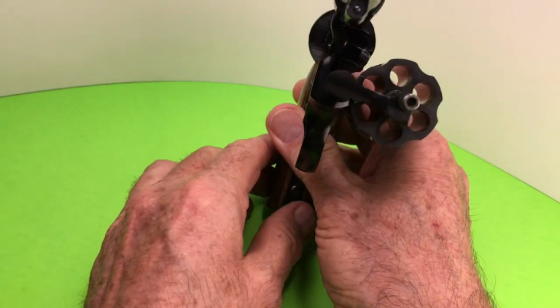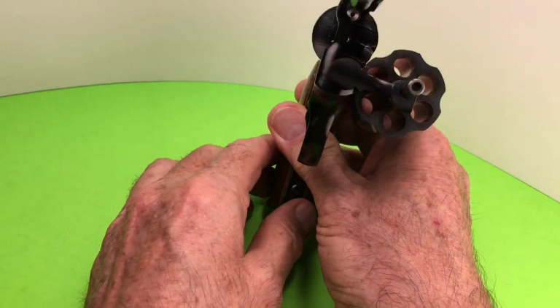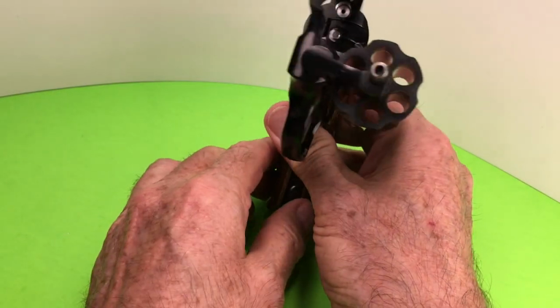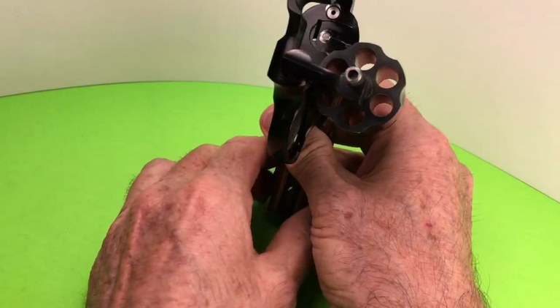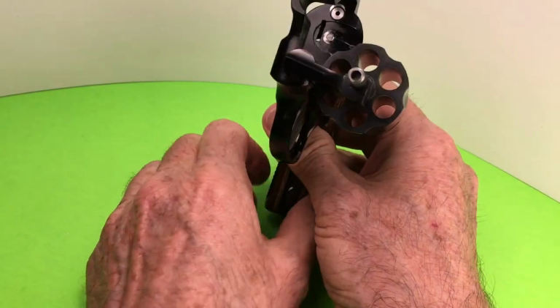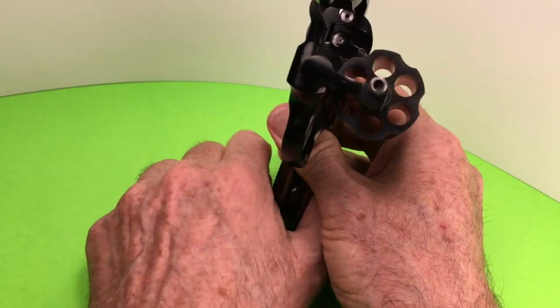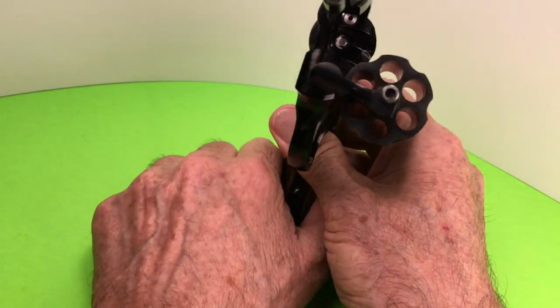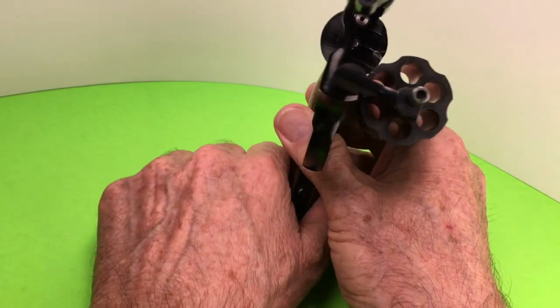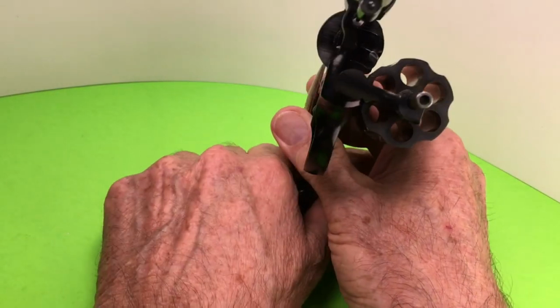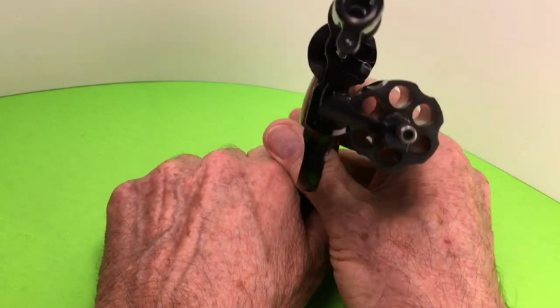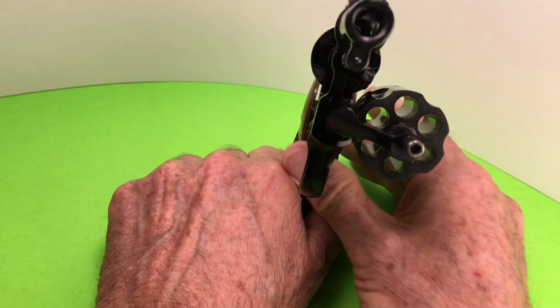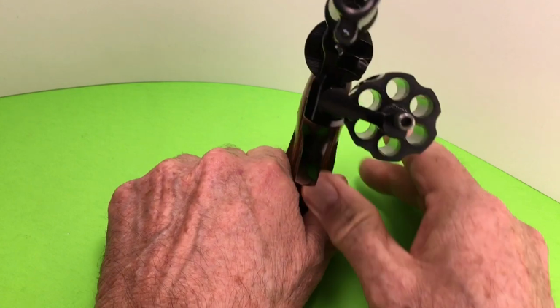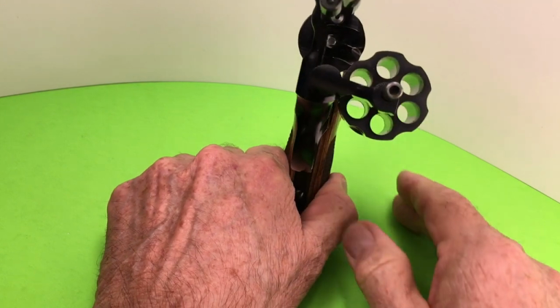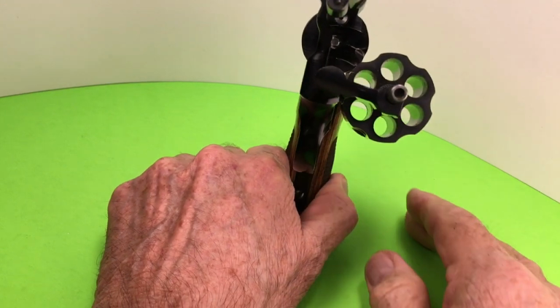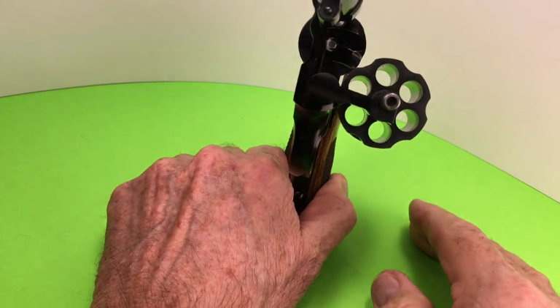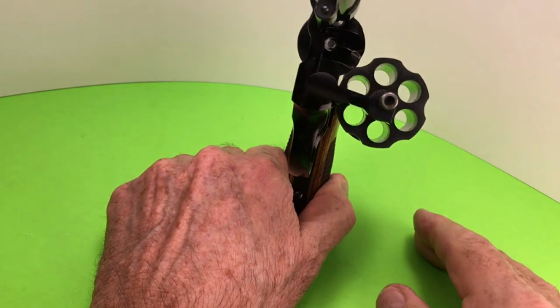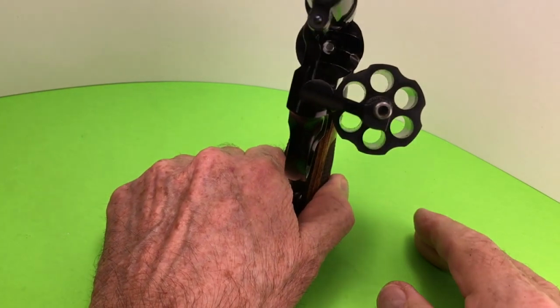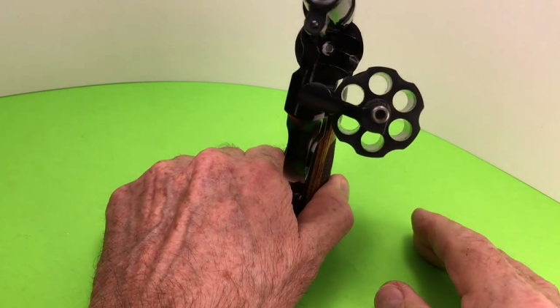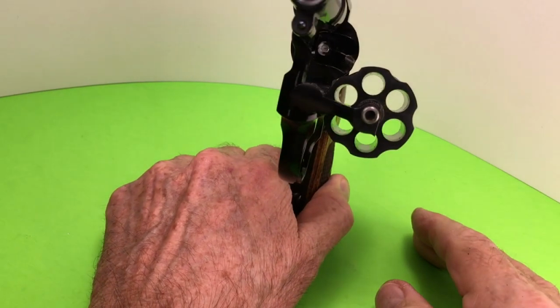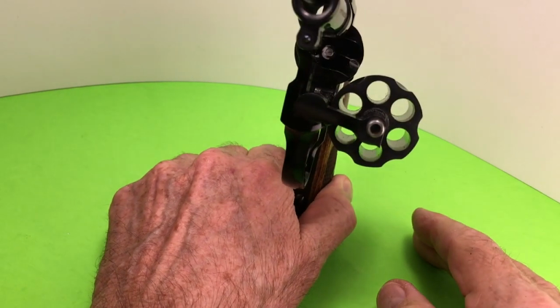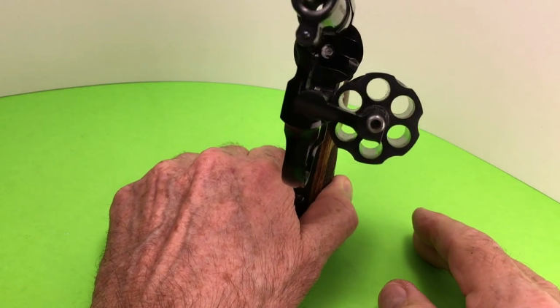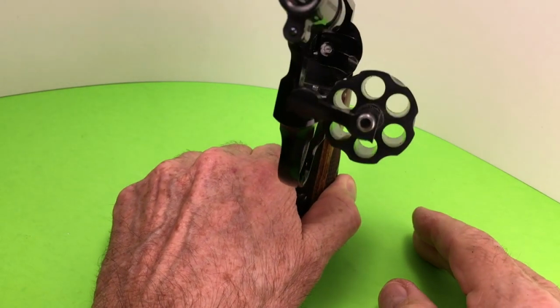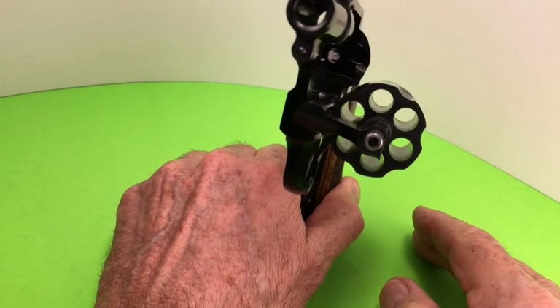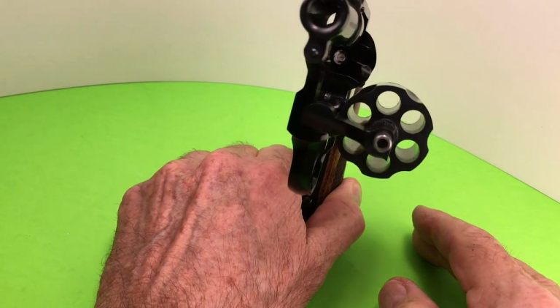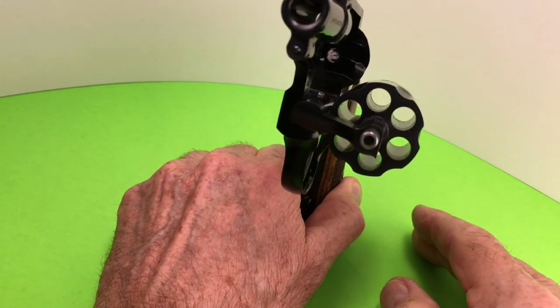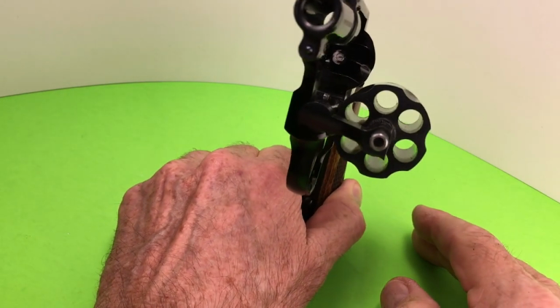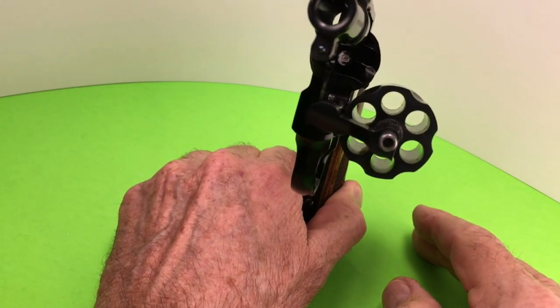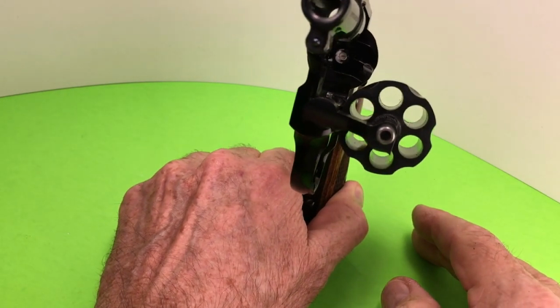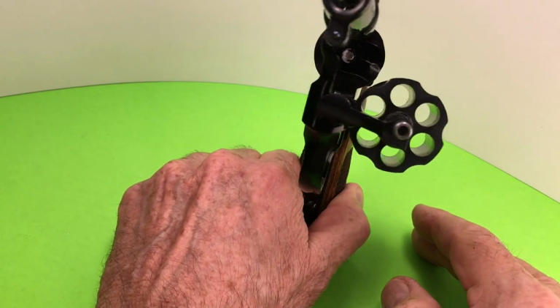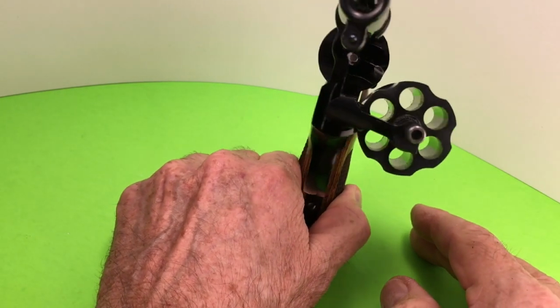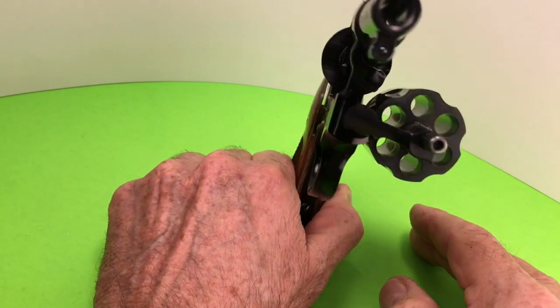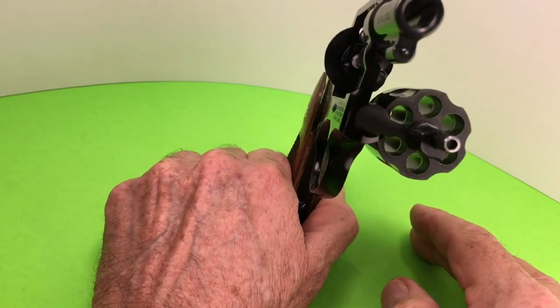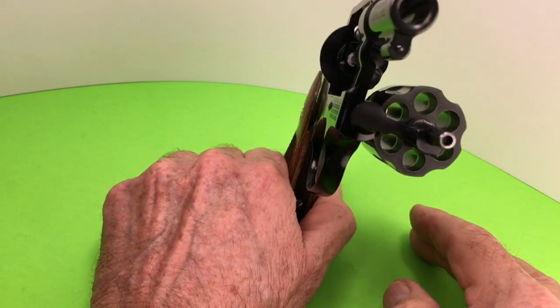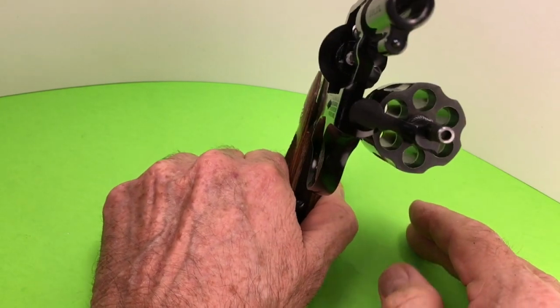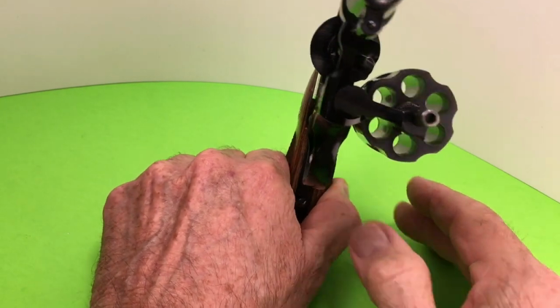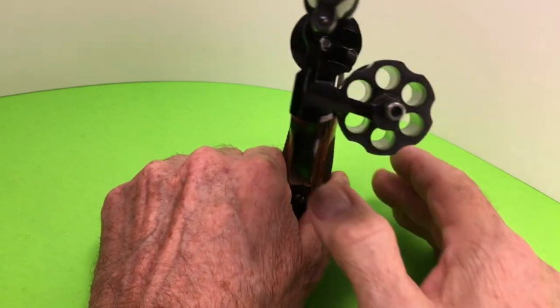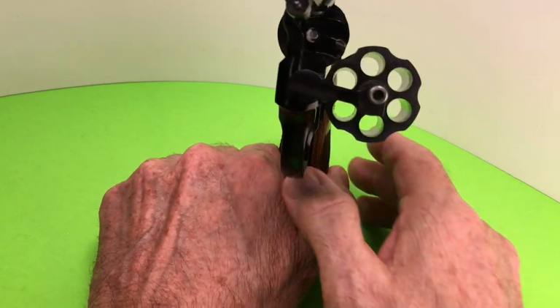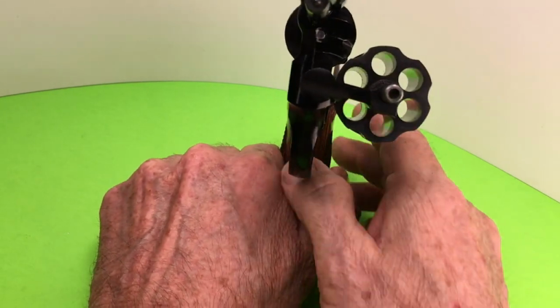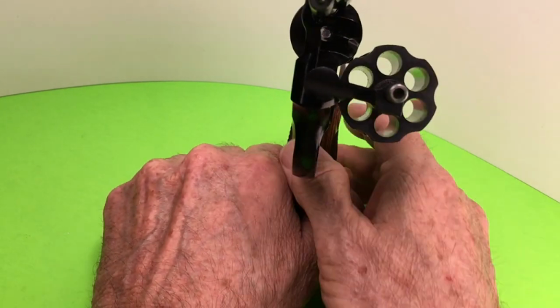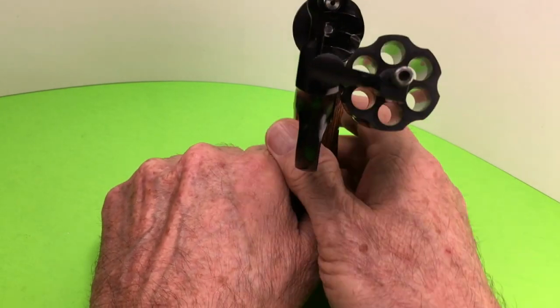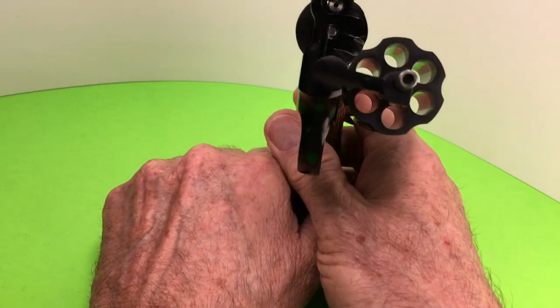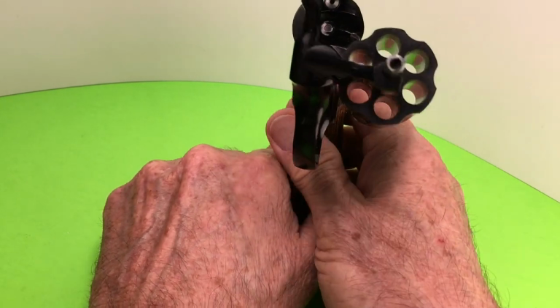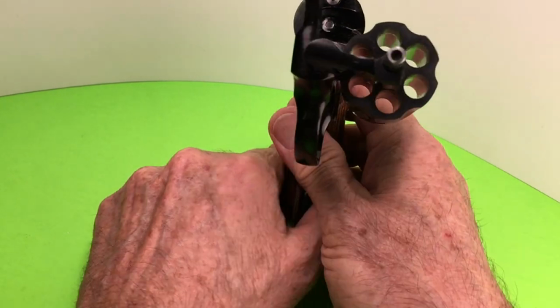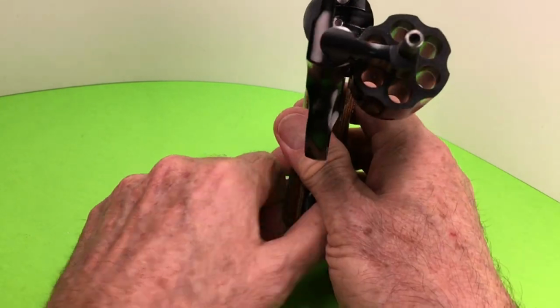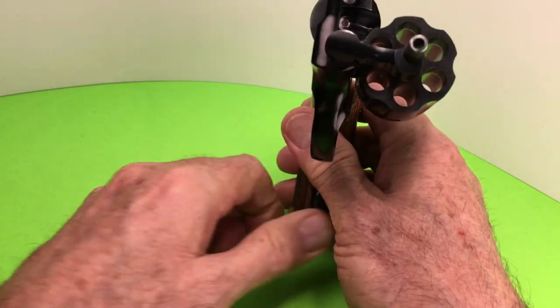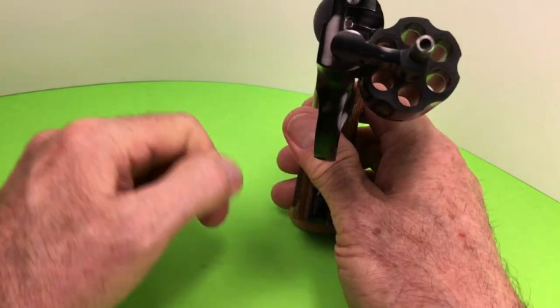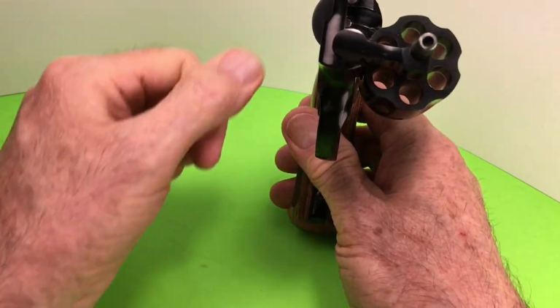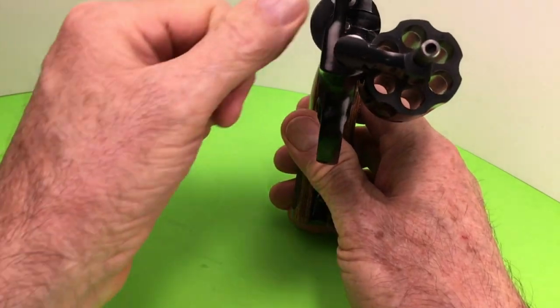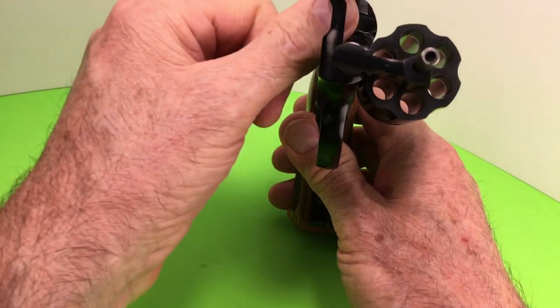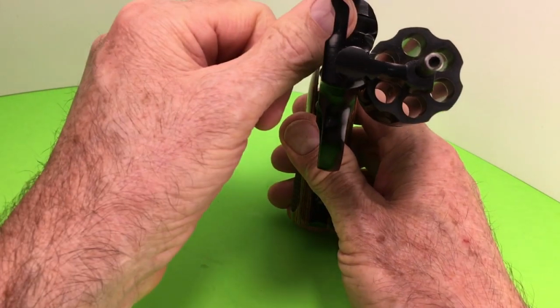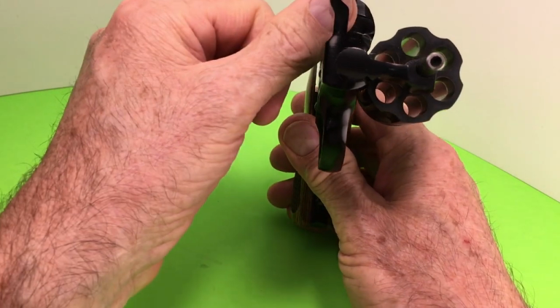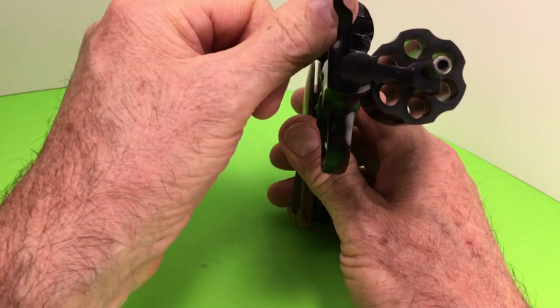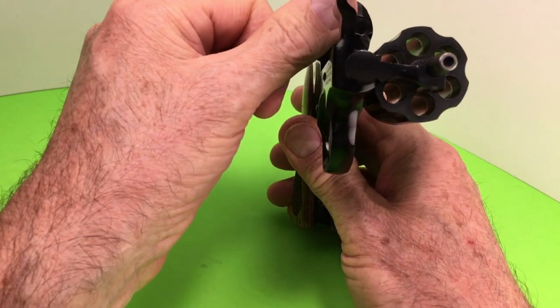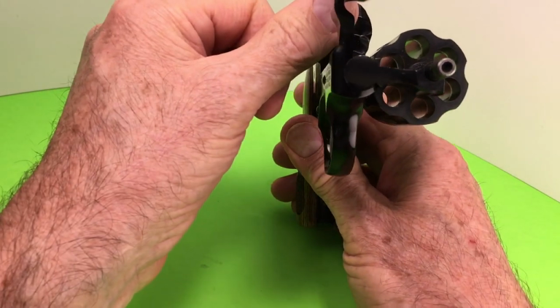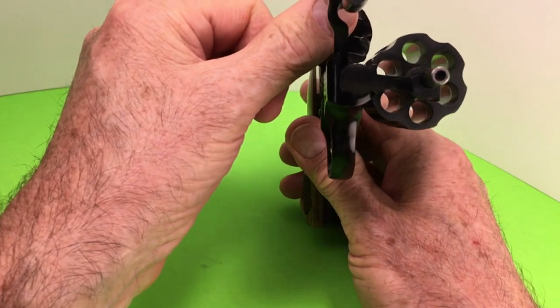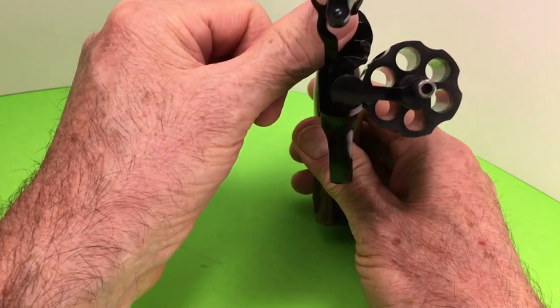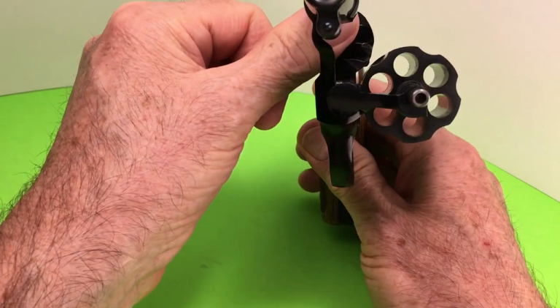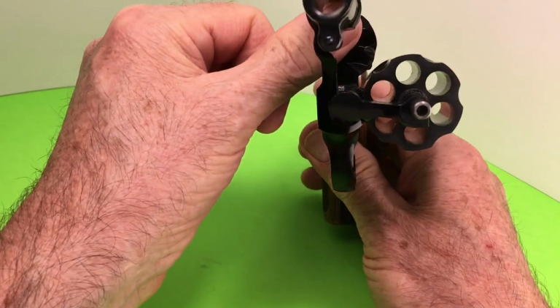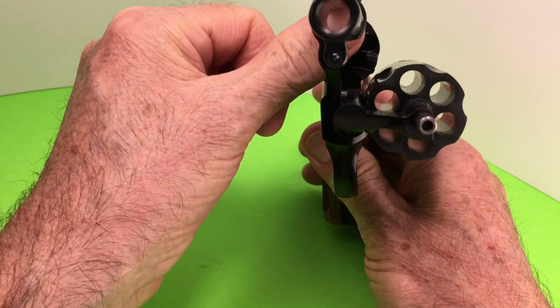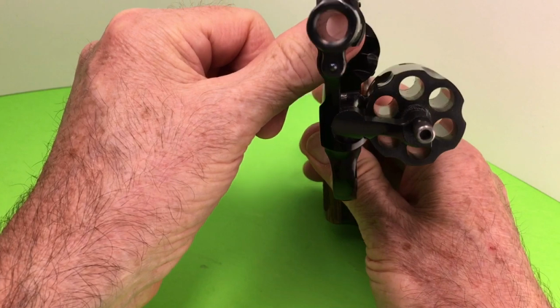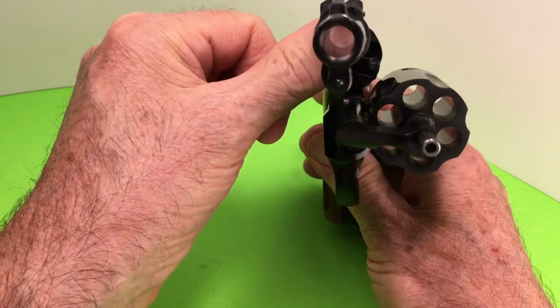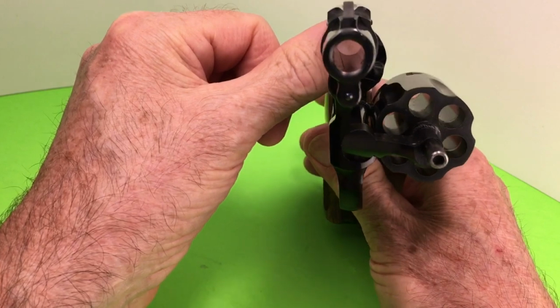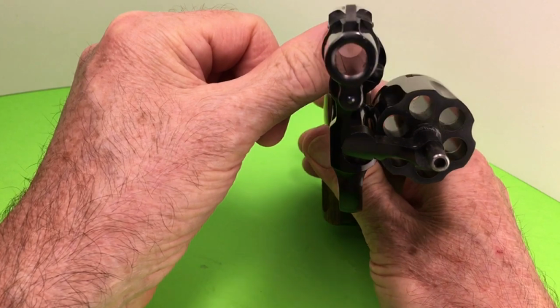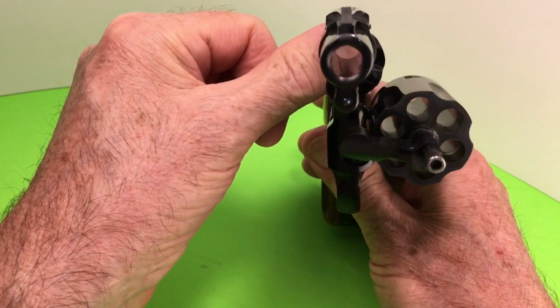We have six shots. This is a K-frame. Remember, it's an aluminum frame.